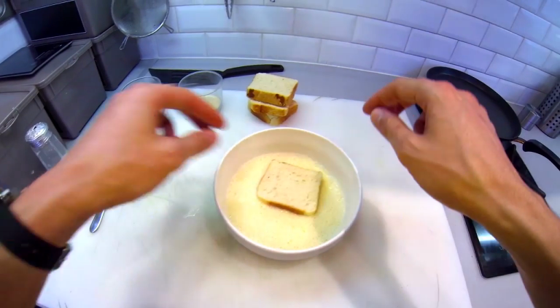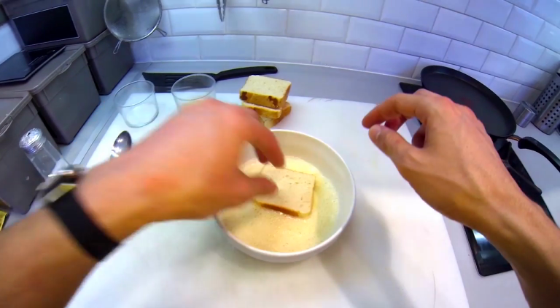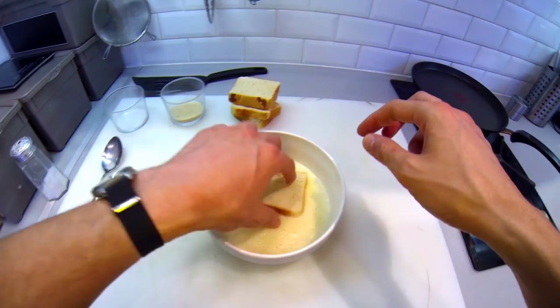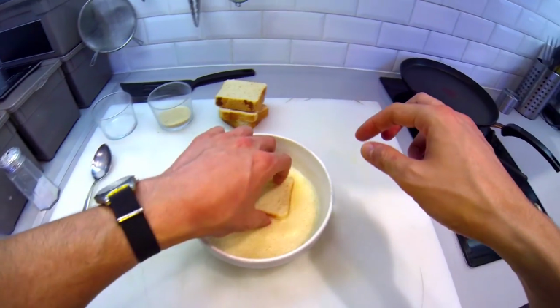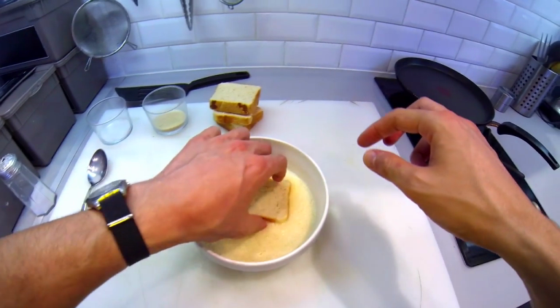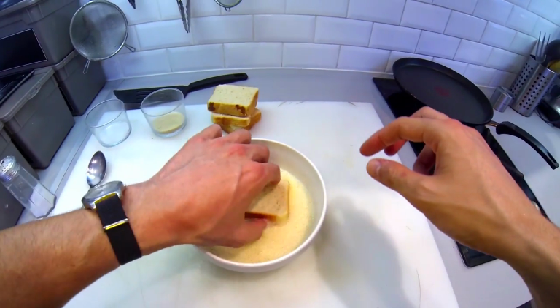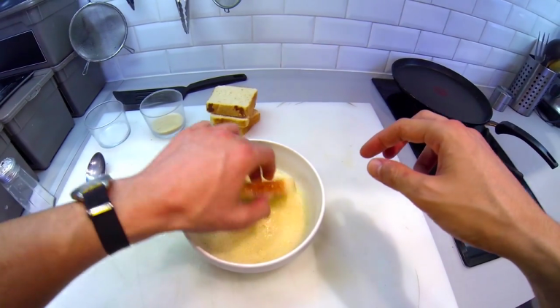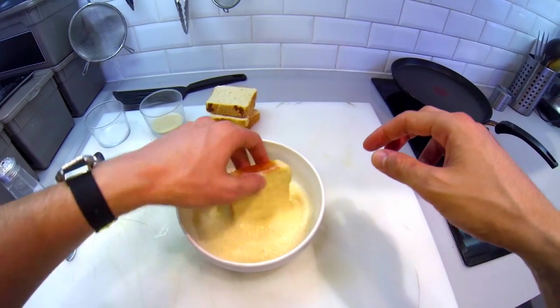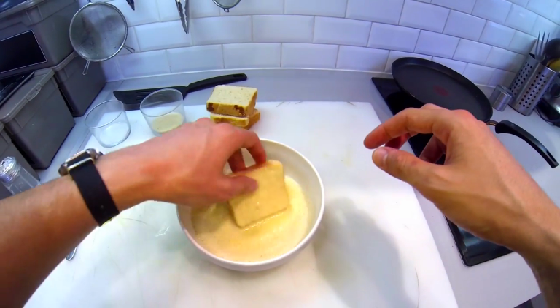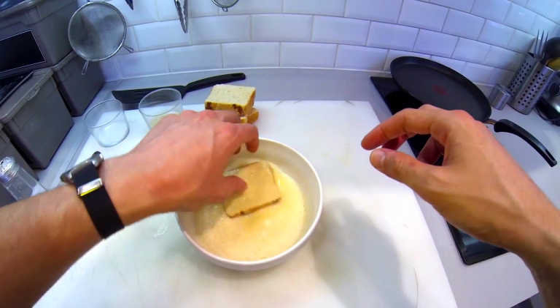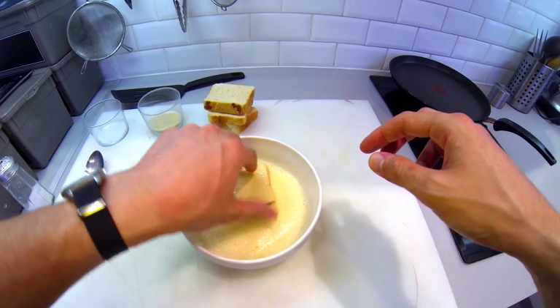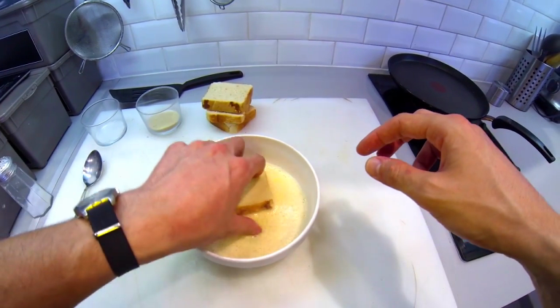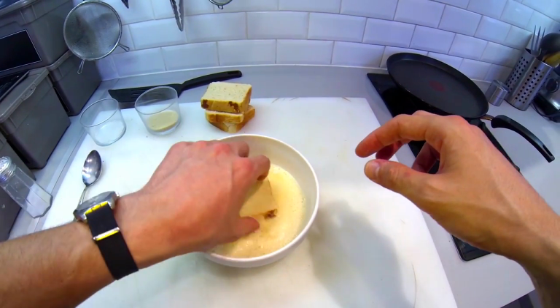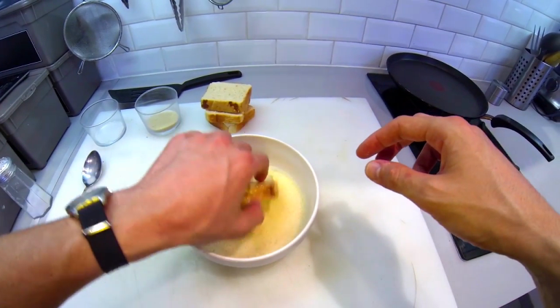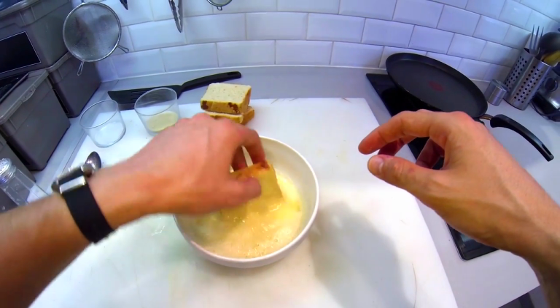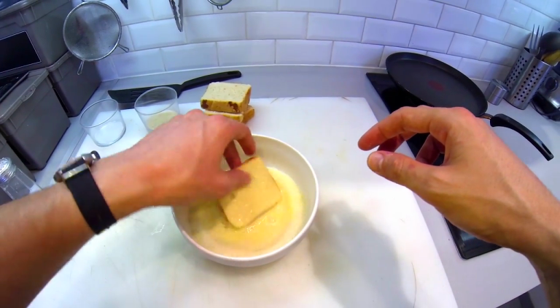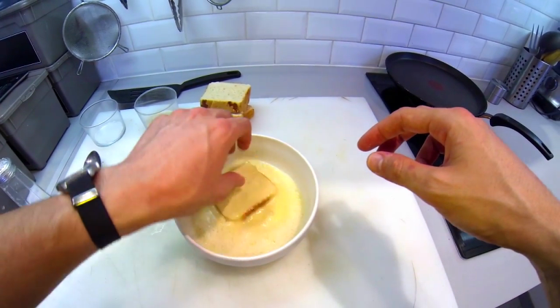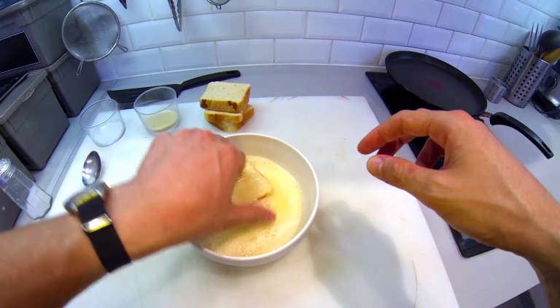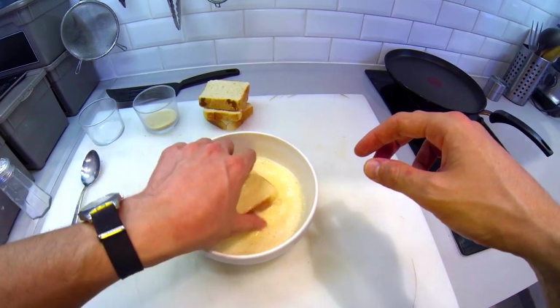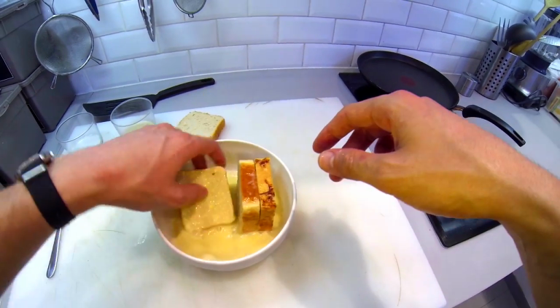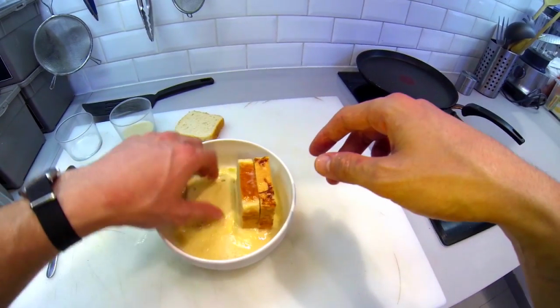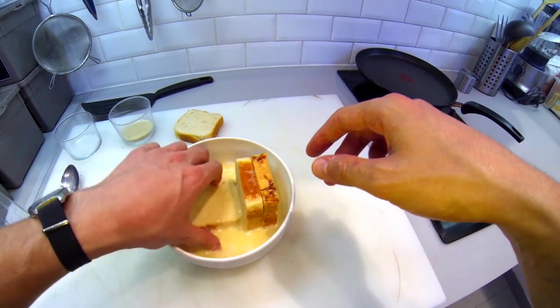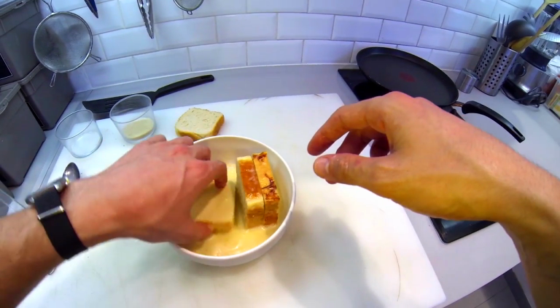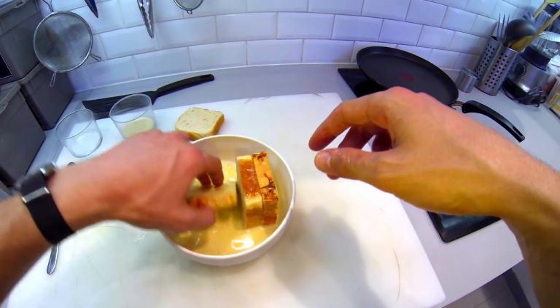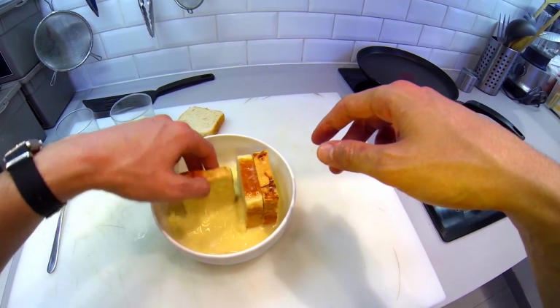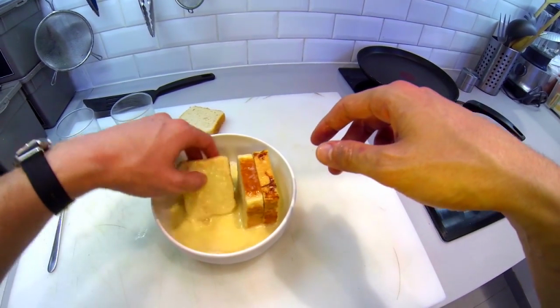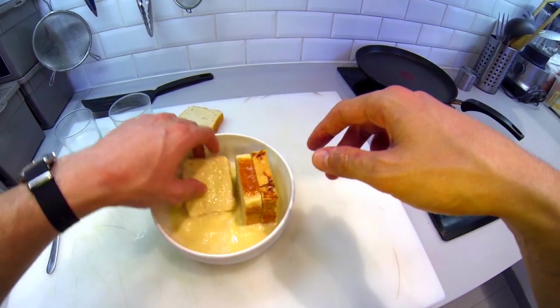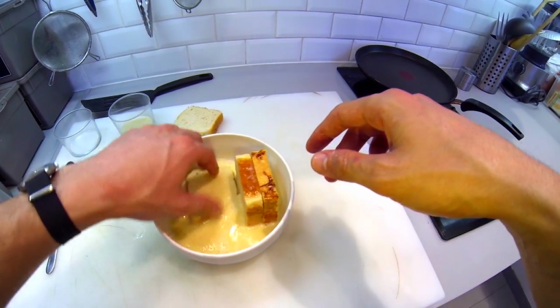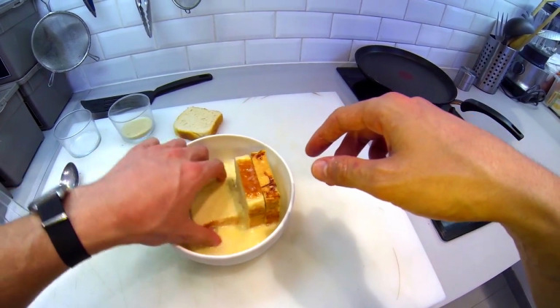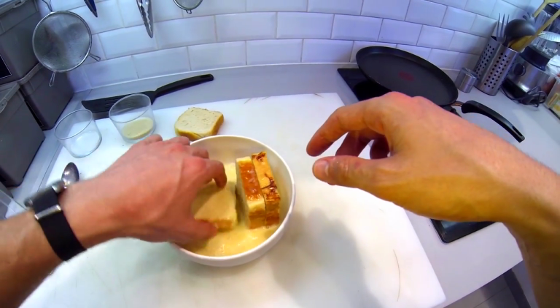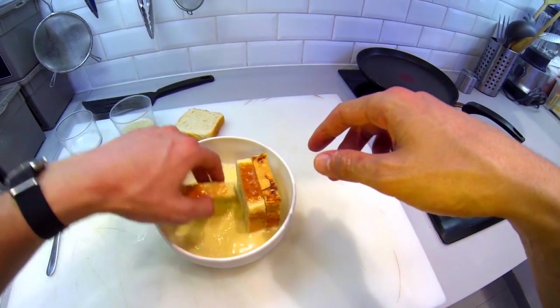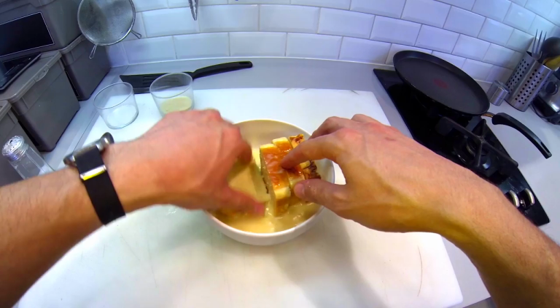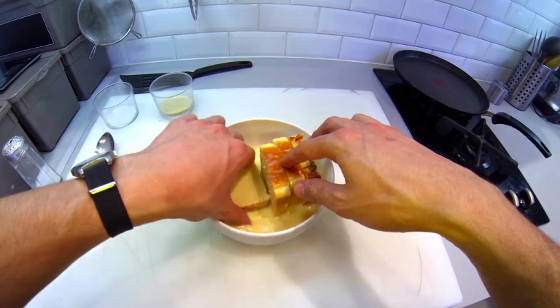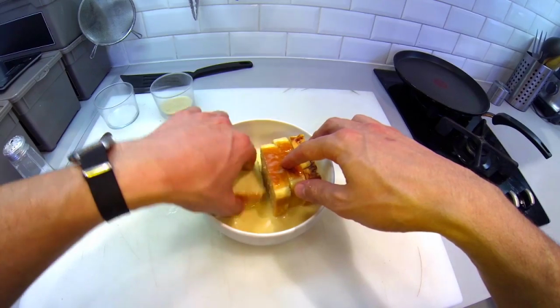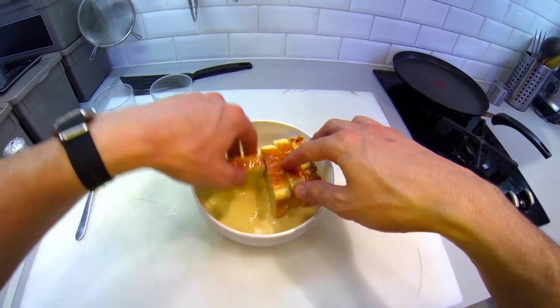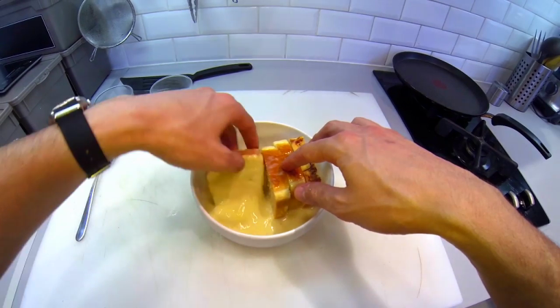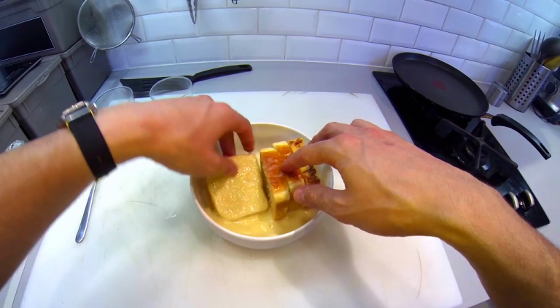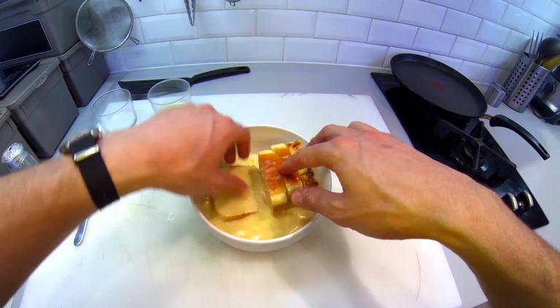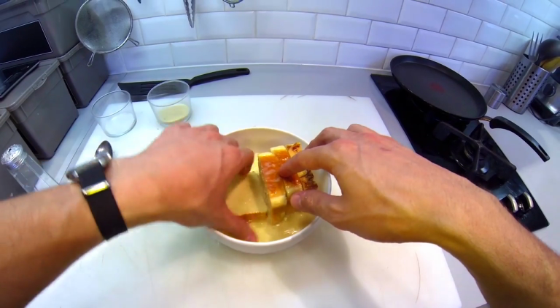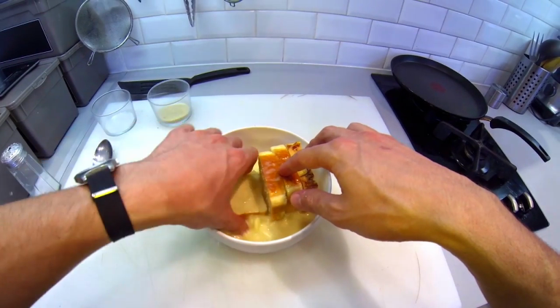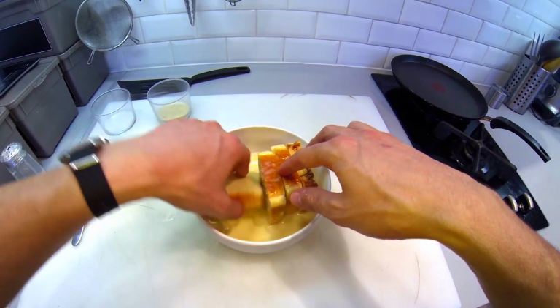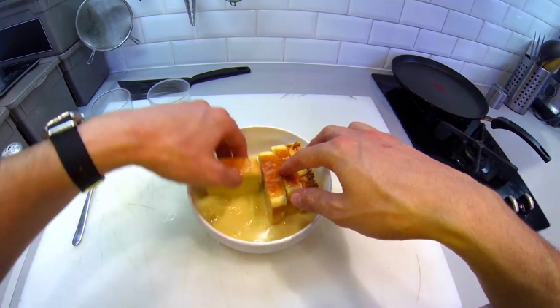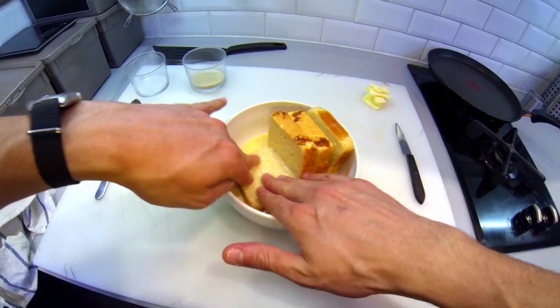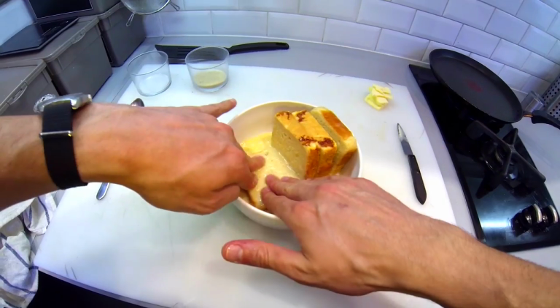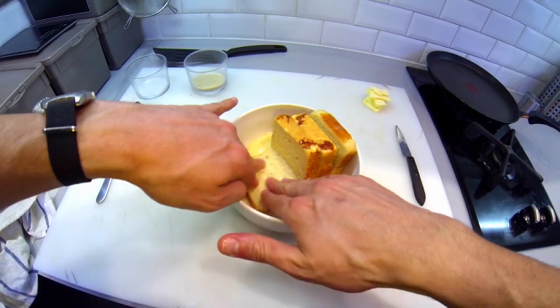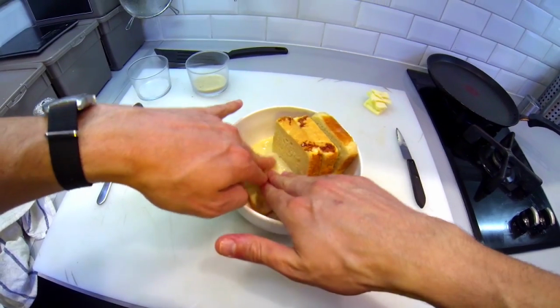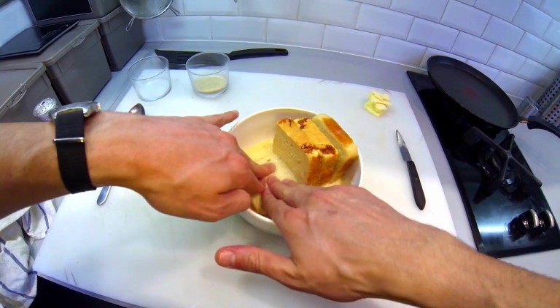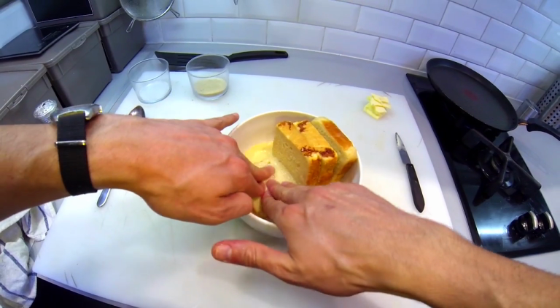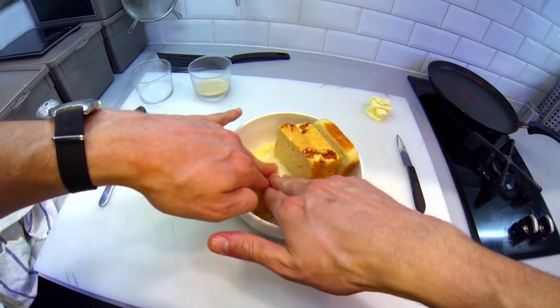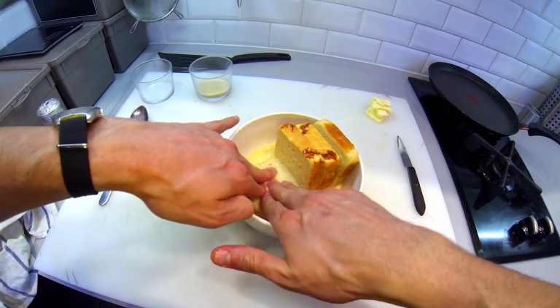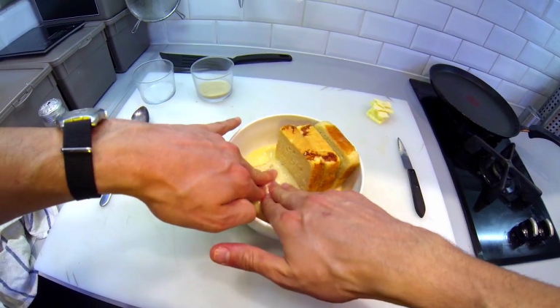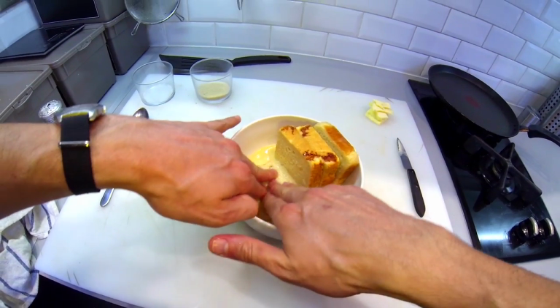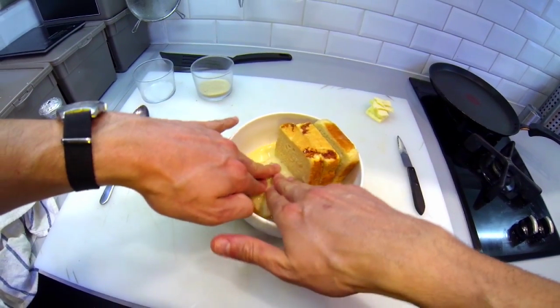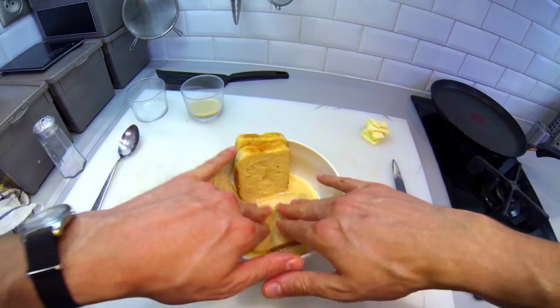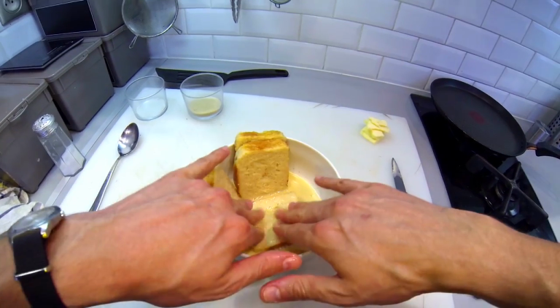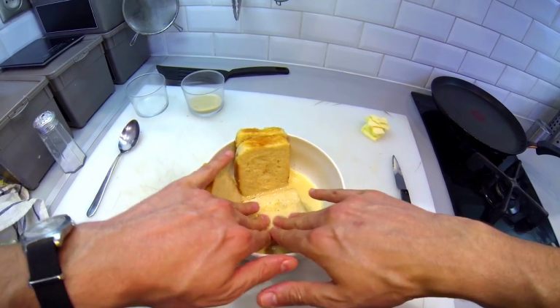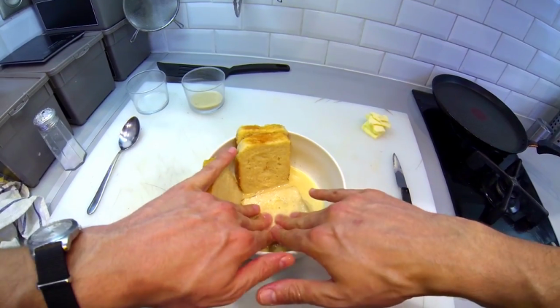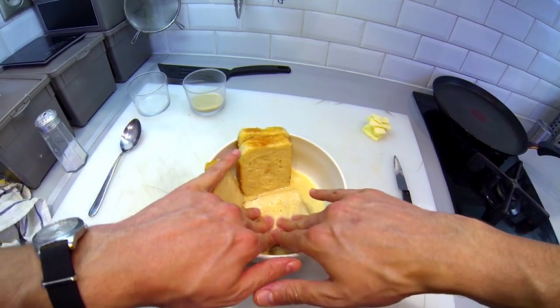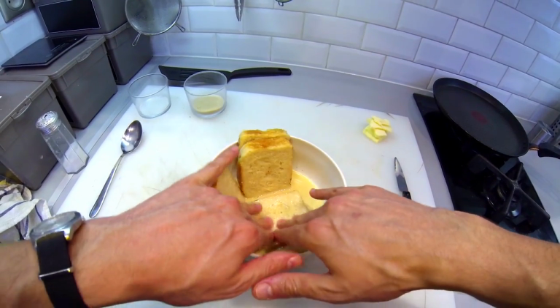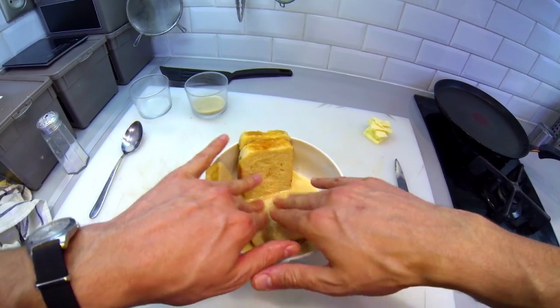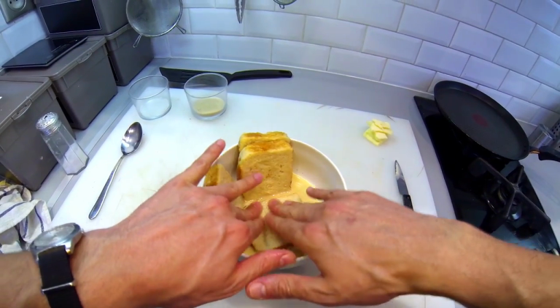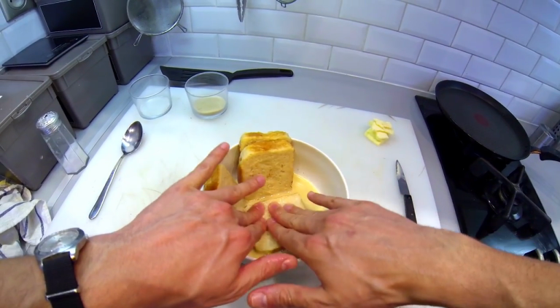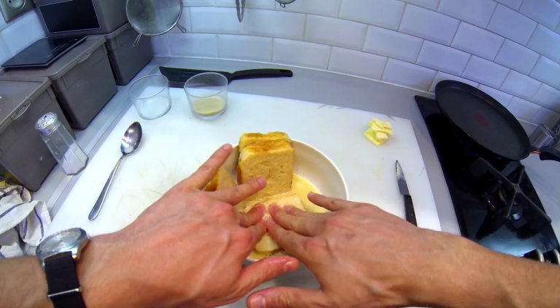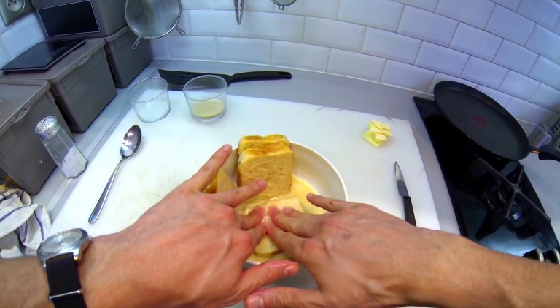Now it's time to soak the bread. Be sure that the slices drink all the liquid. Soak up.